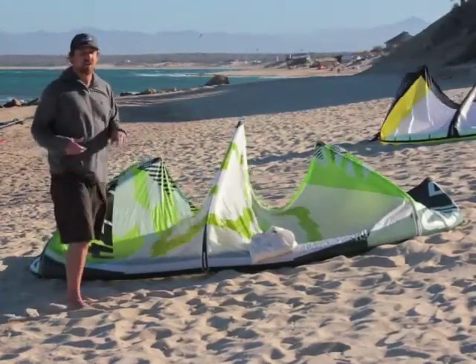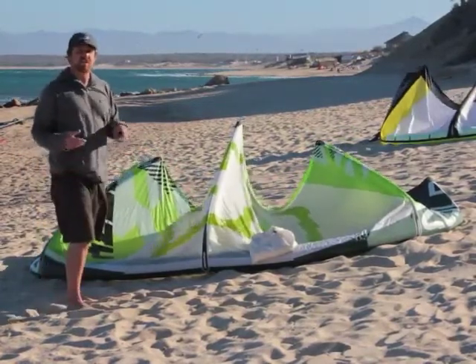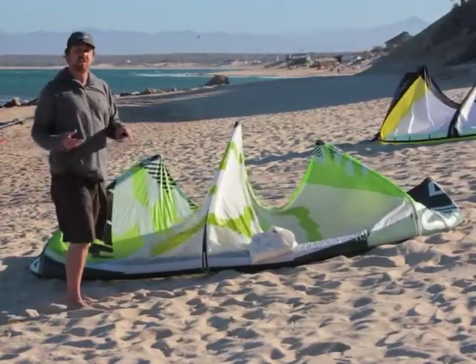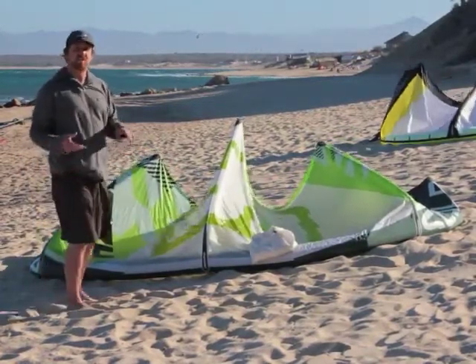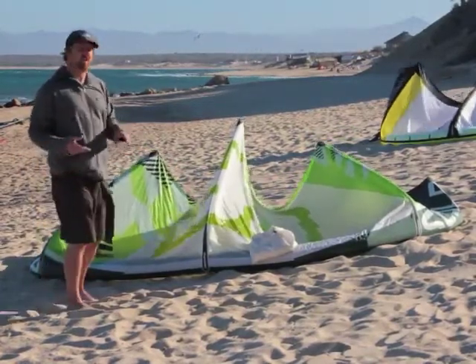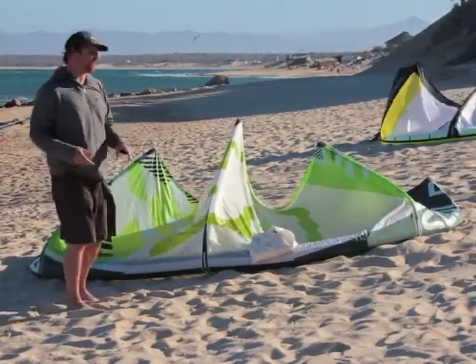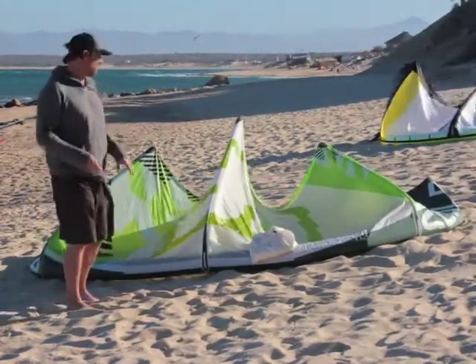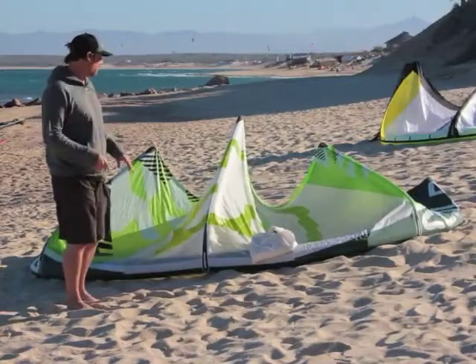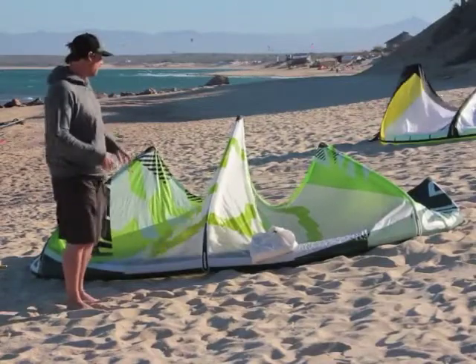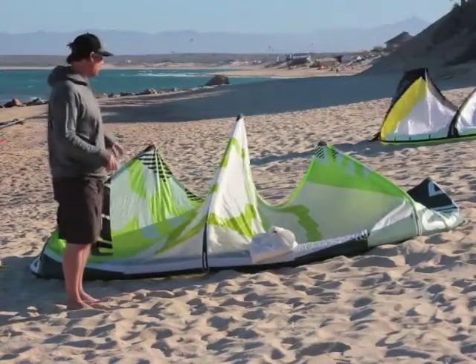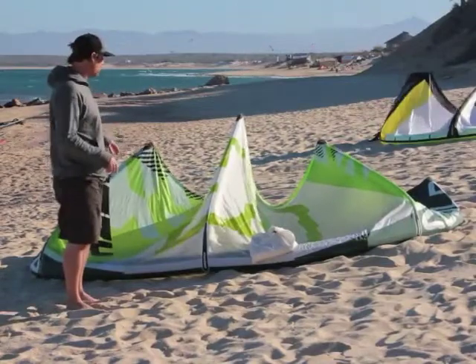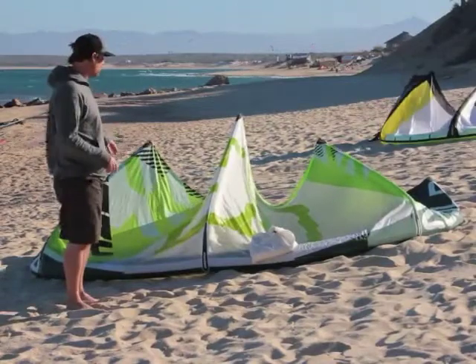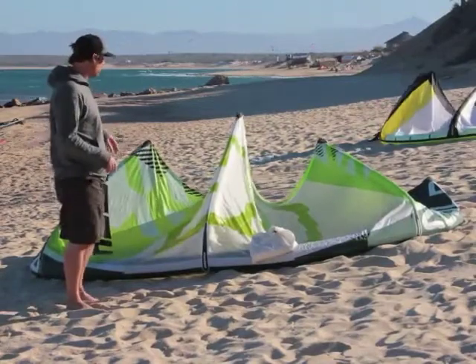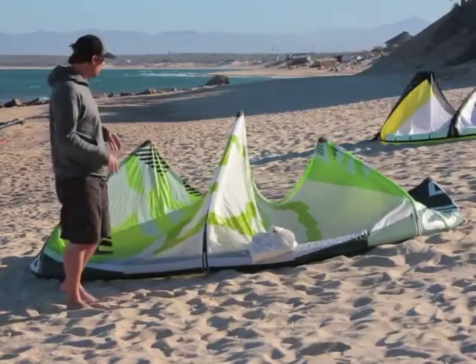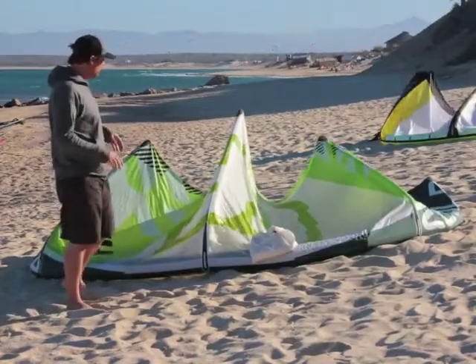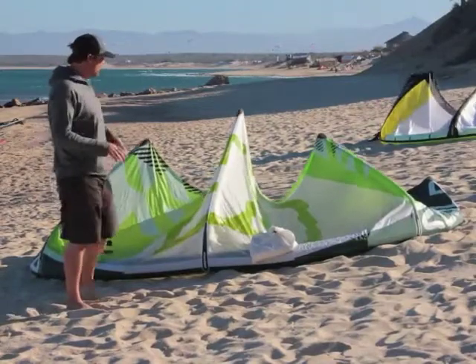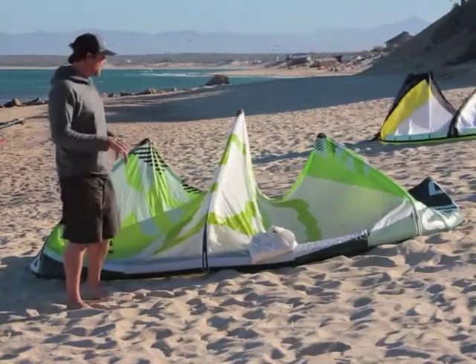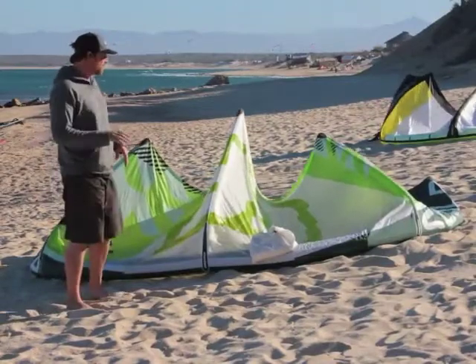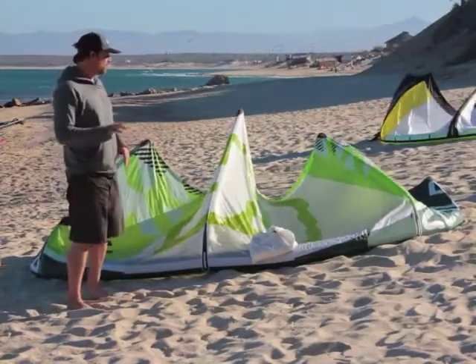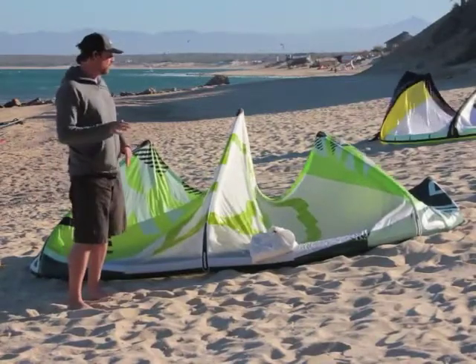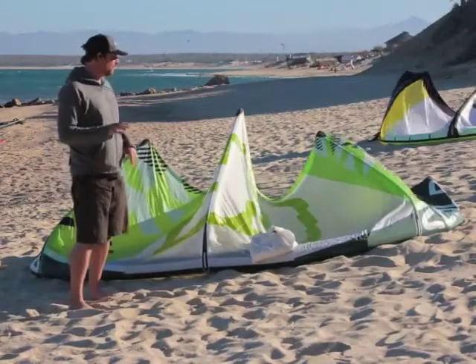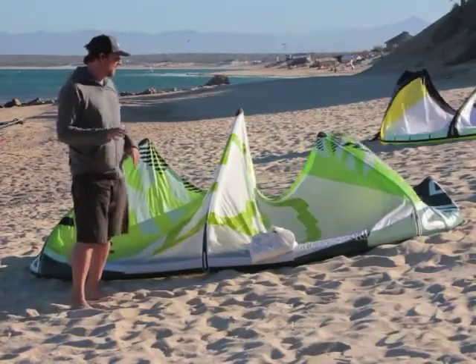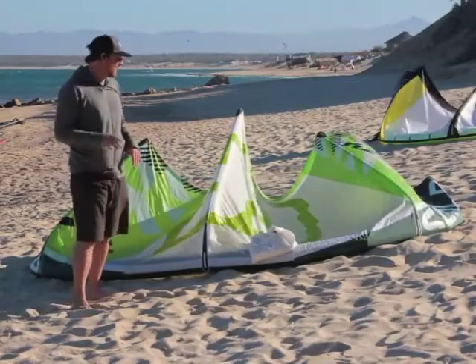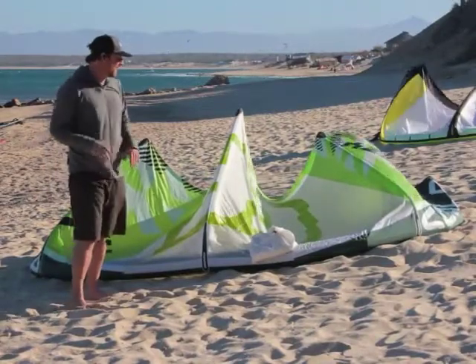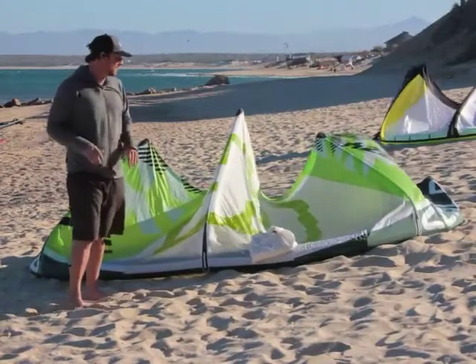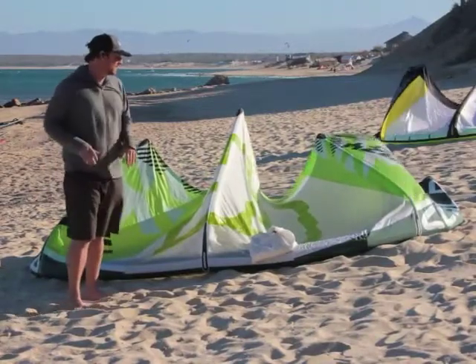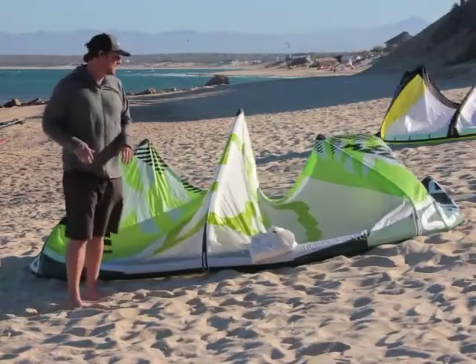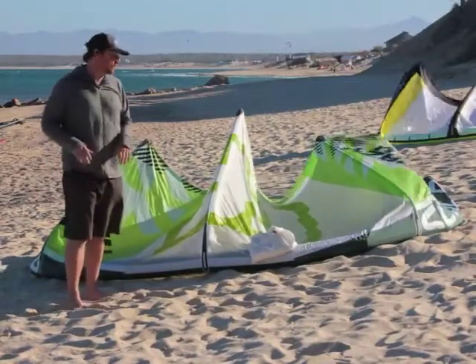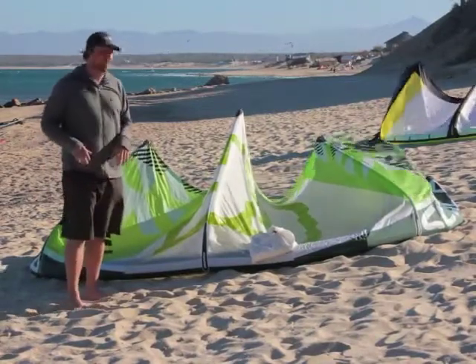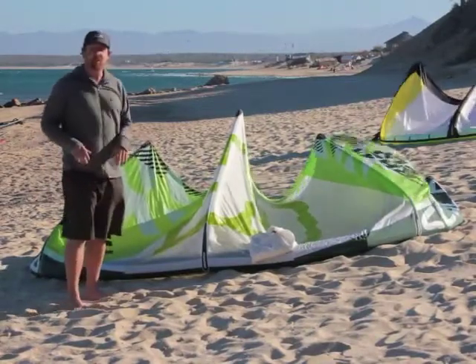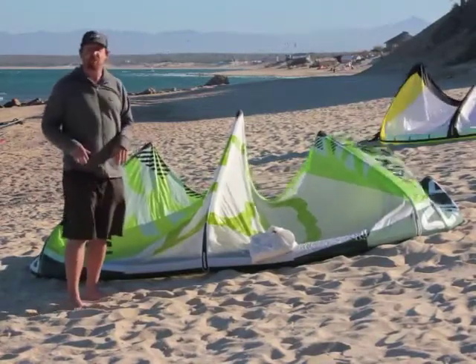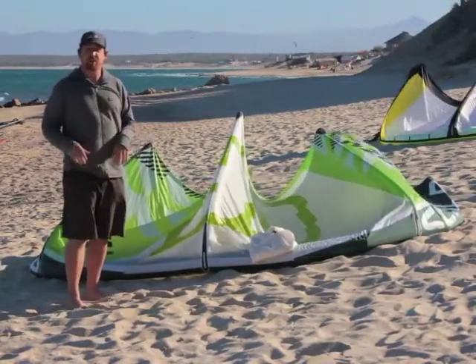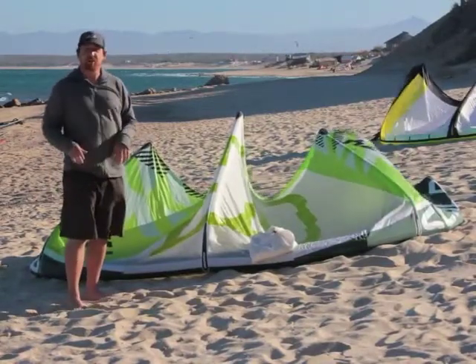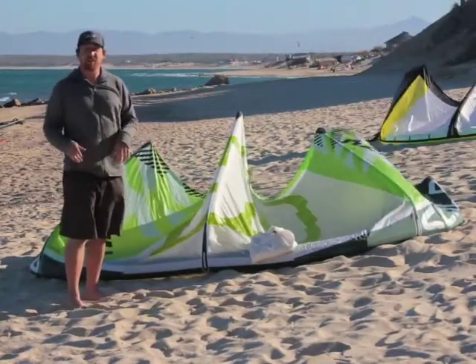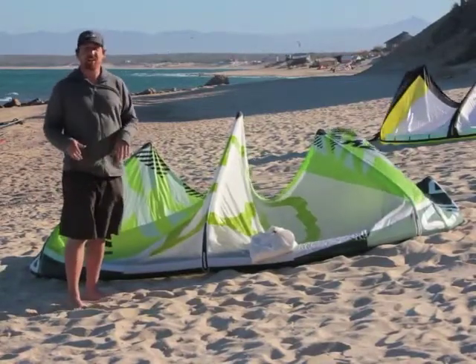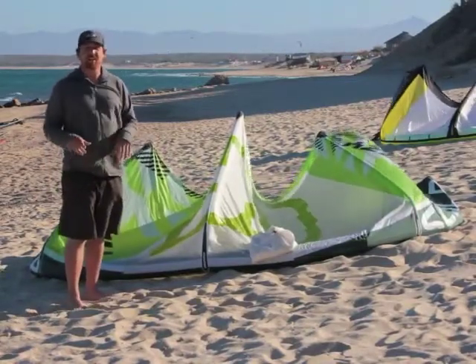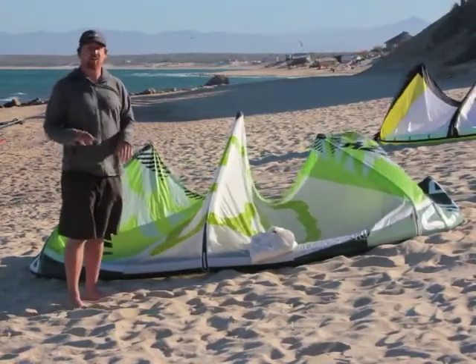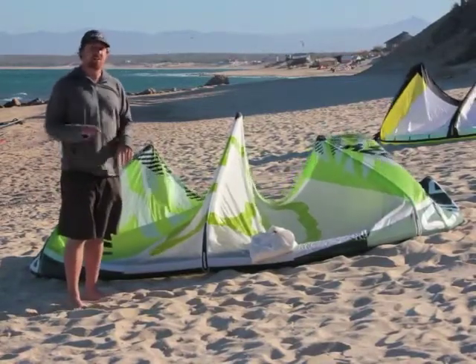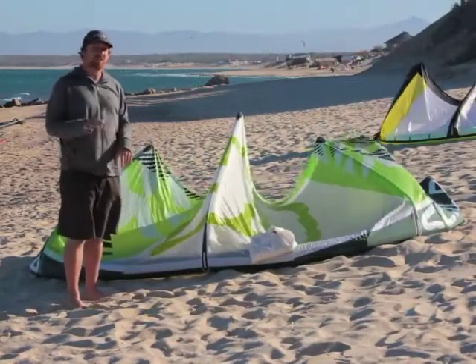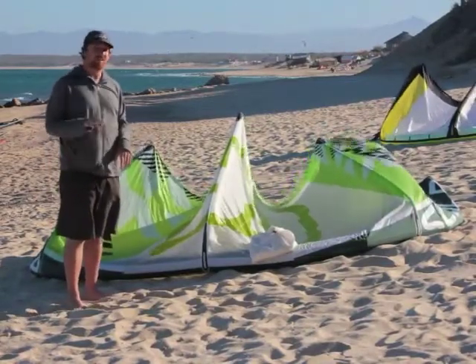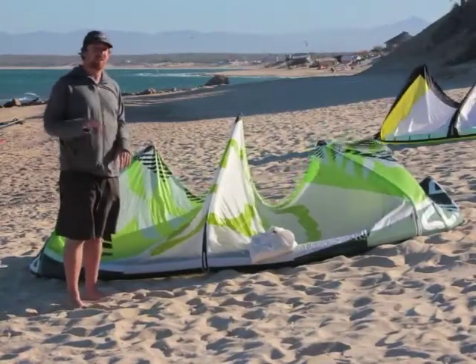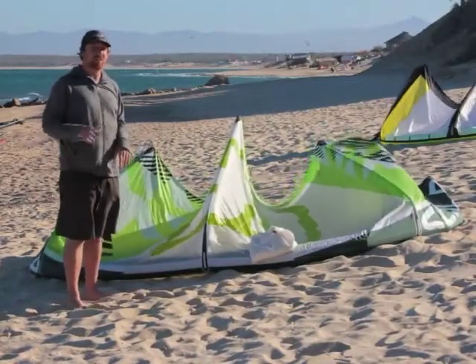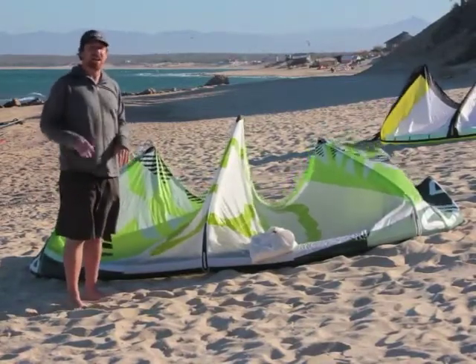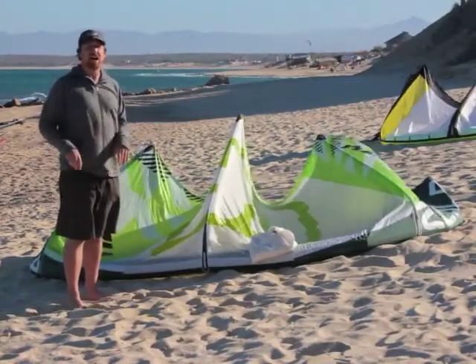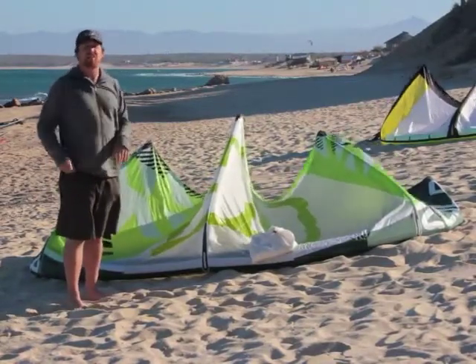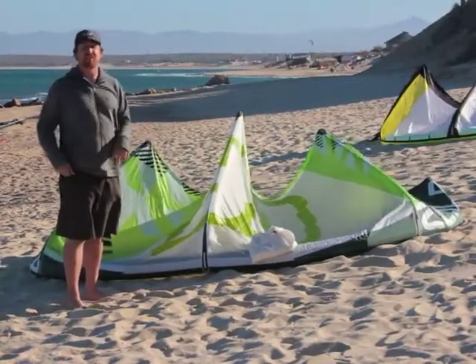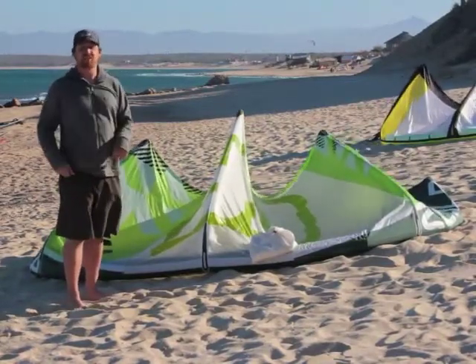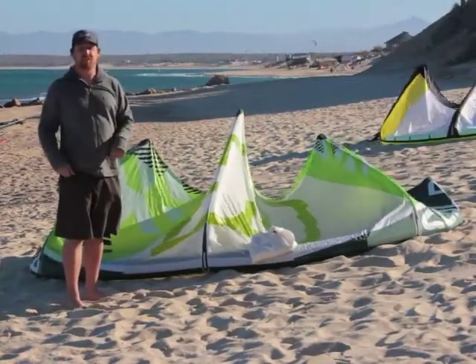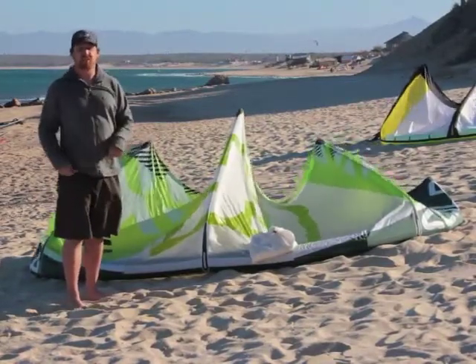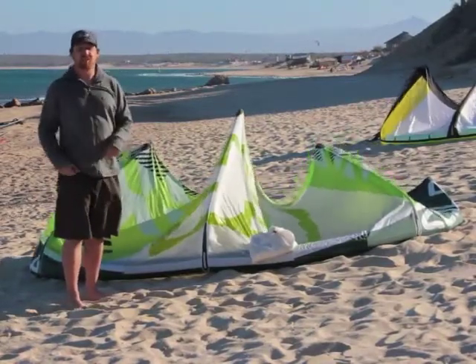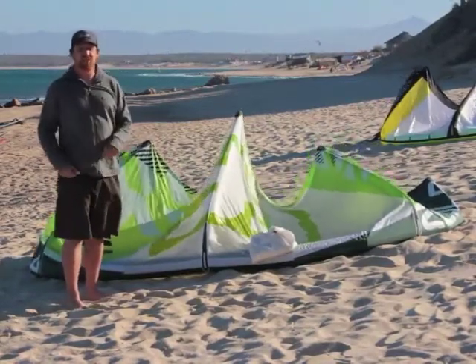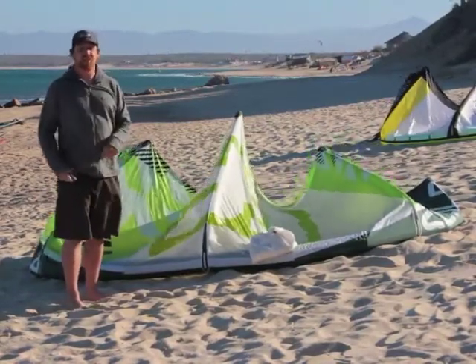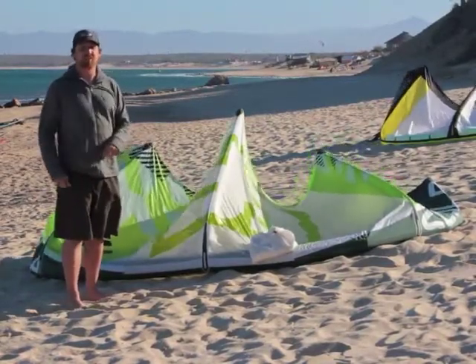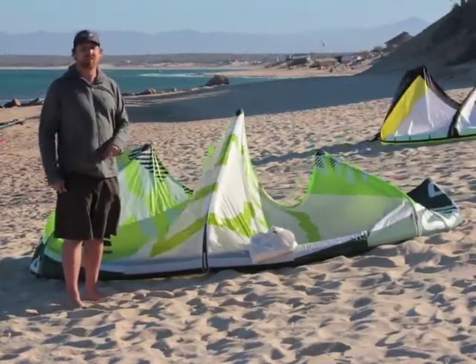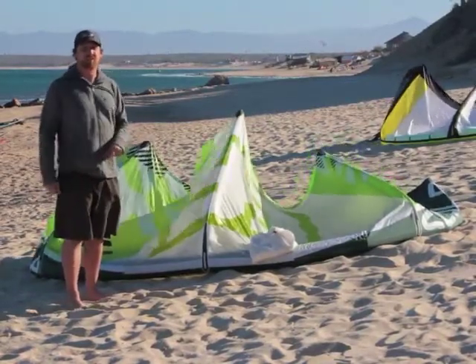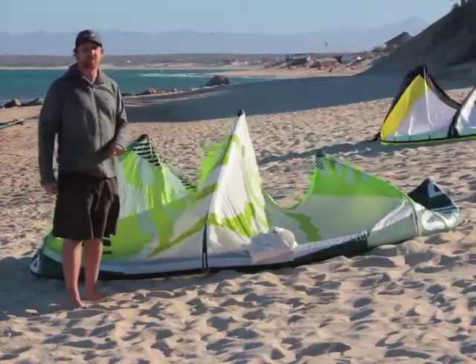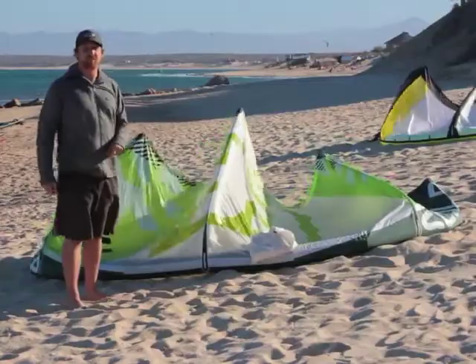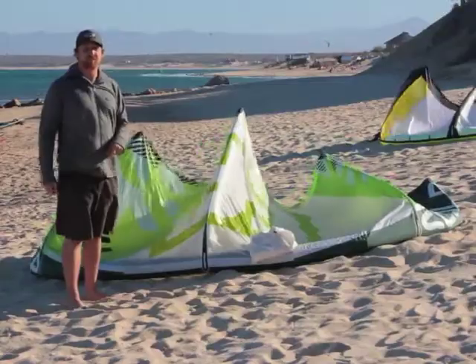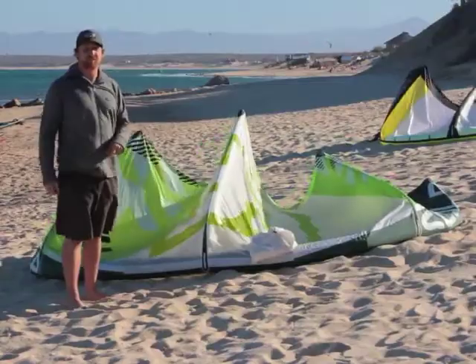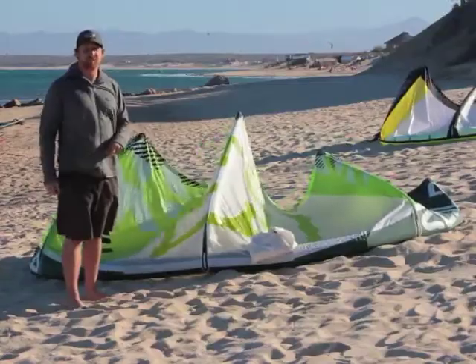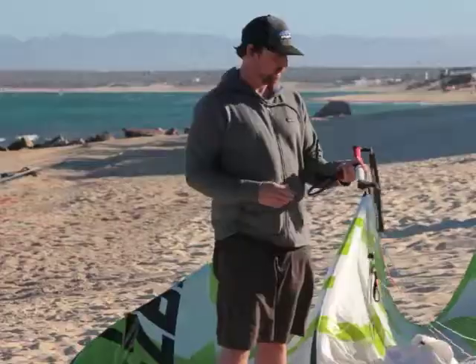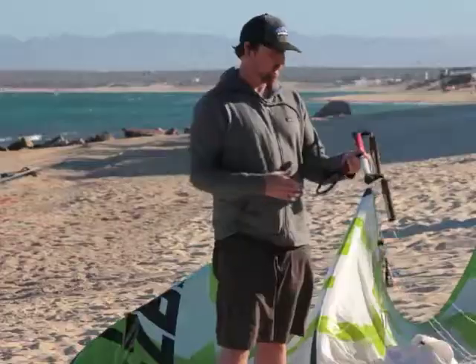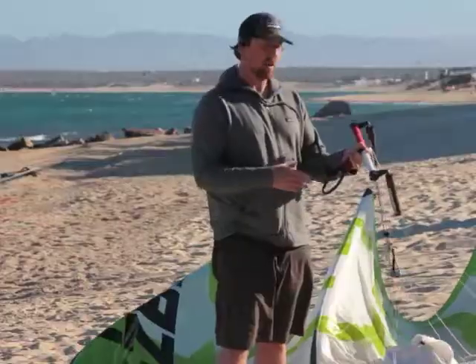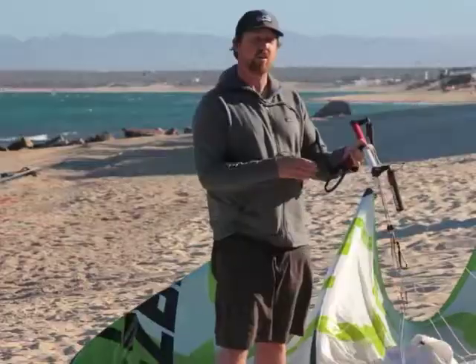Another con for the Sculp: its jumping and upwind ability are only average. They're not great on the Sculp.